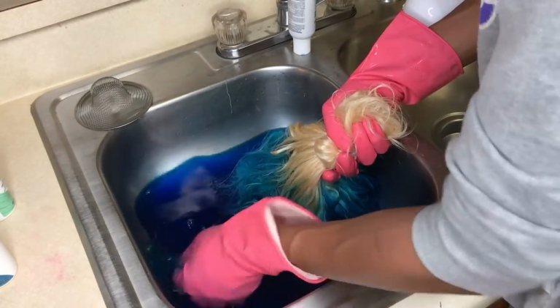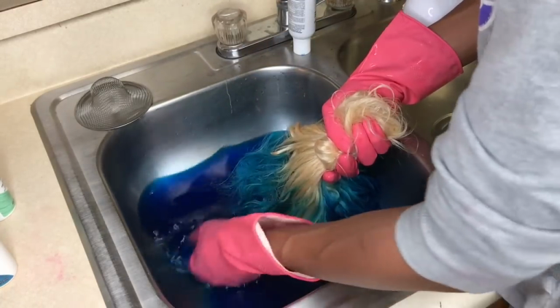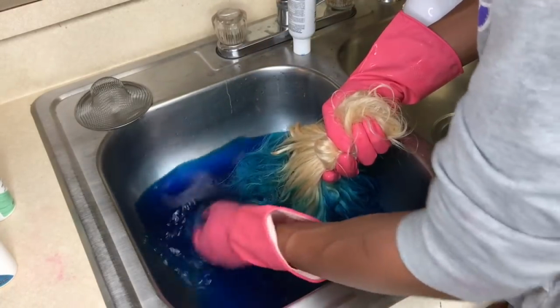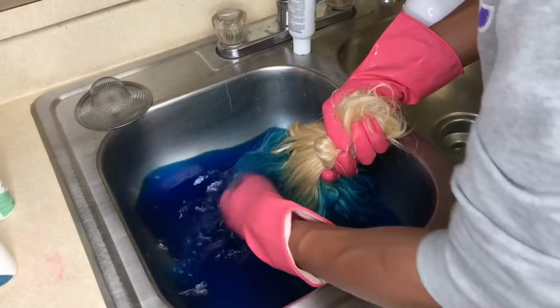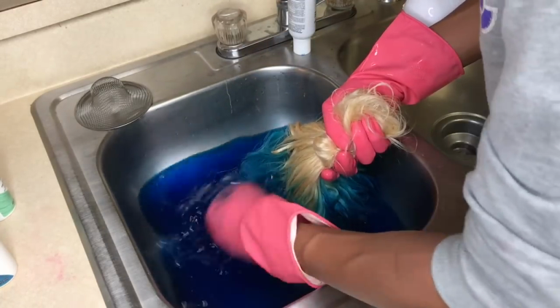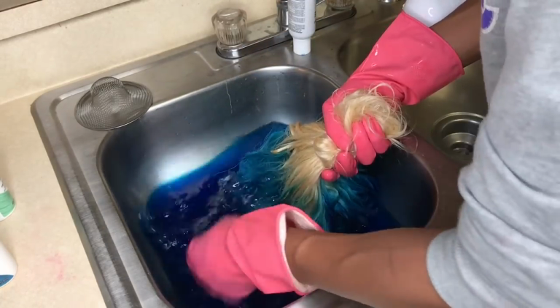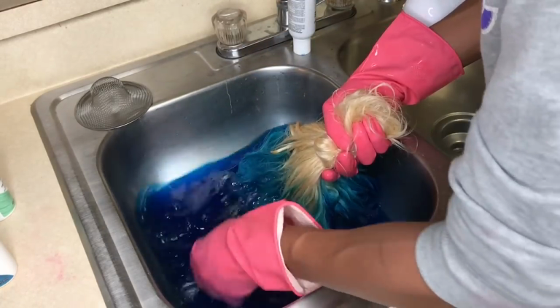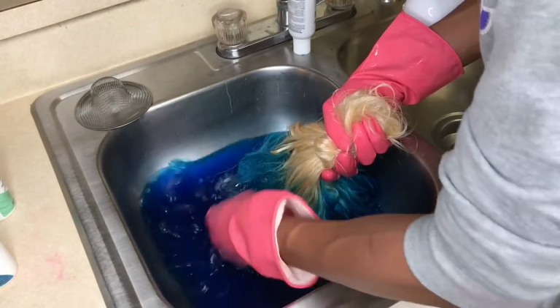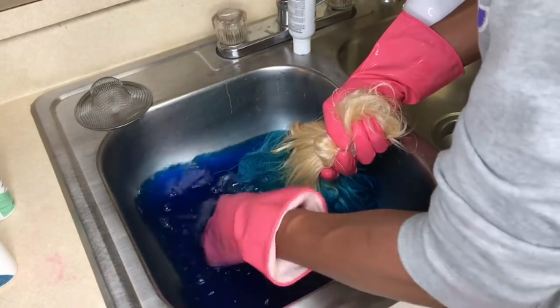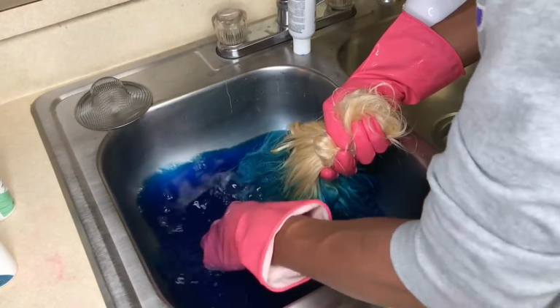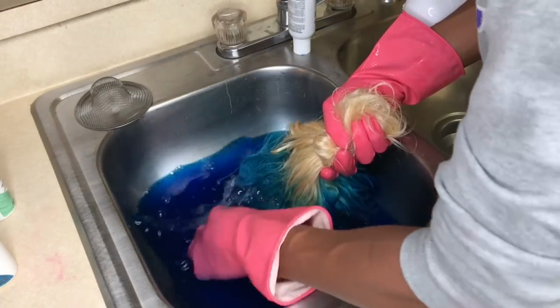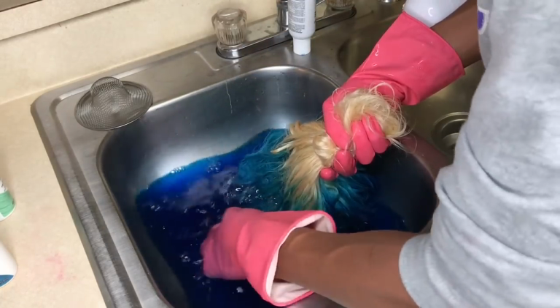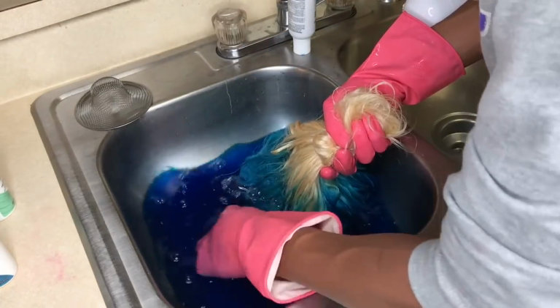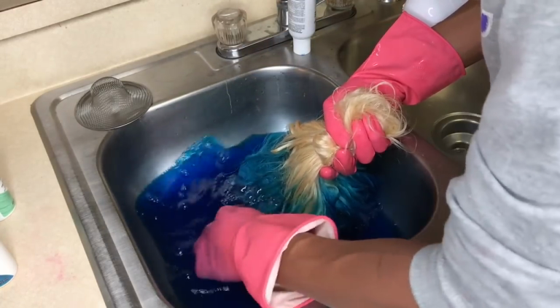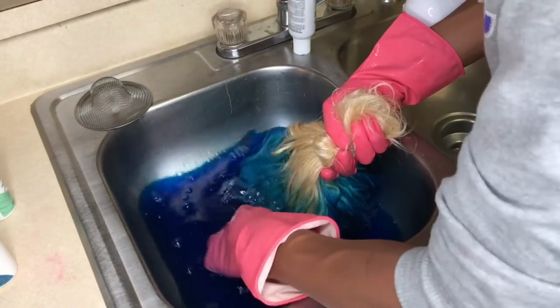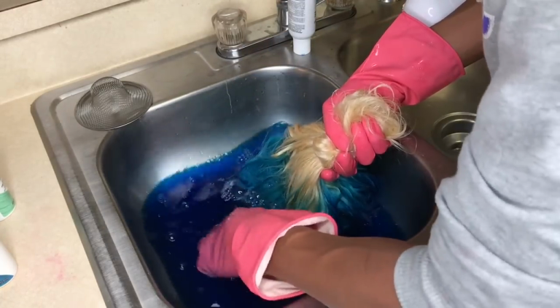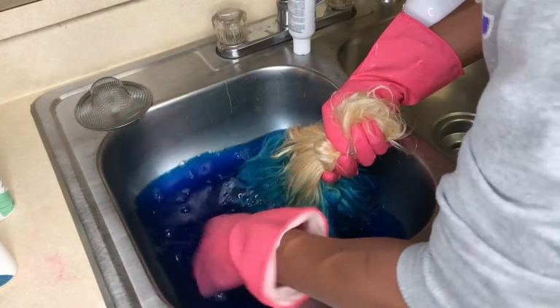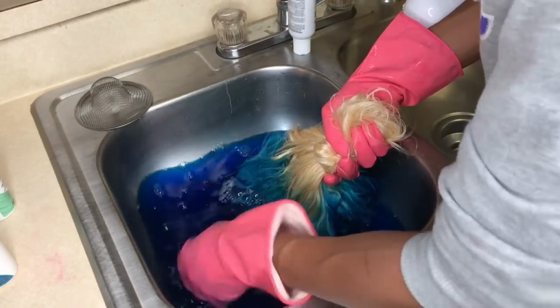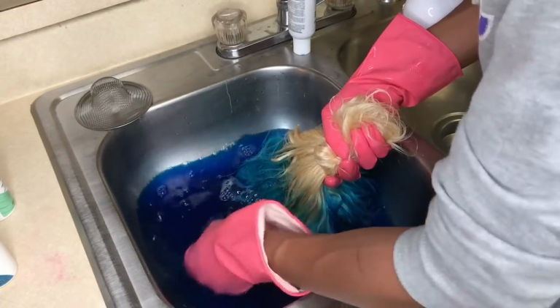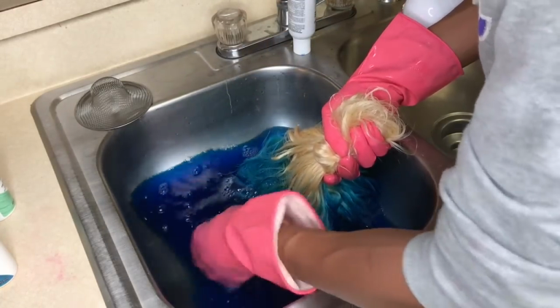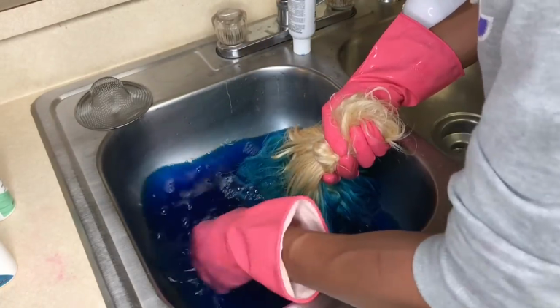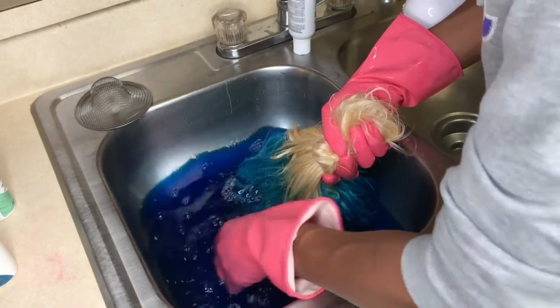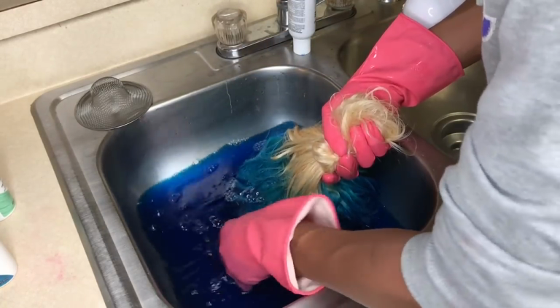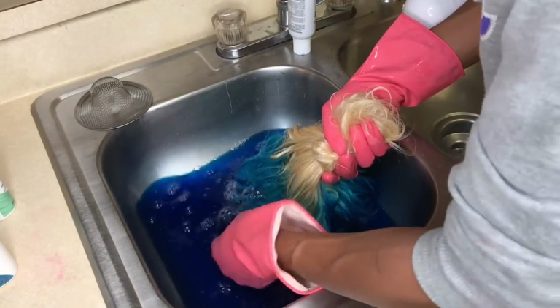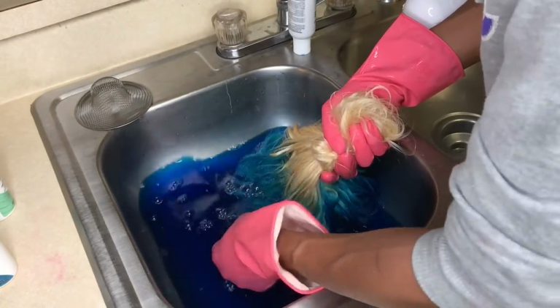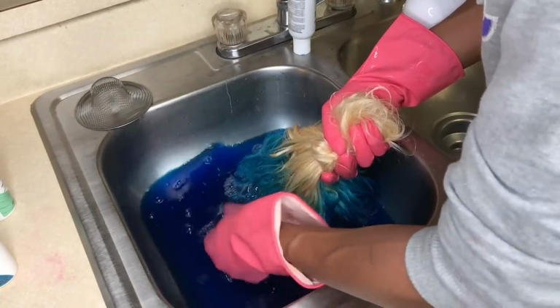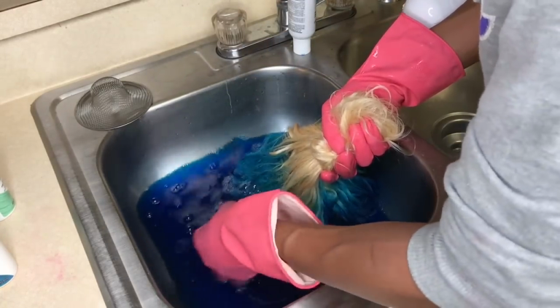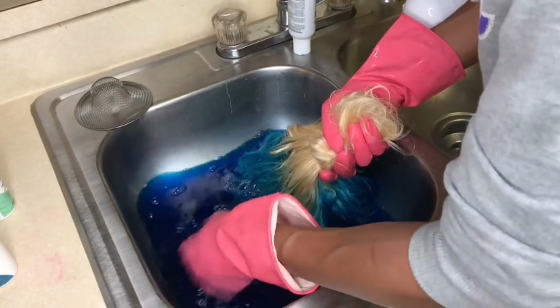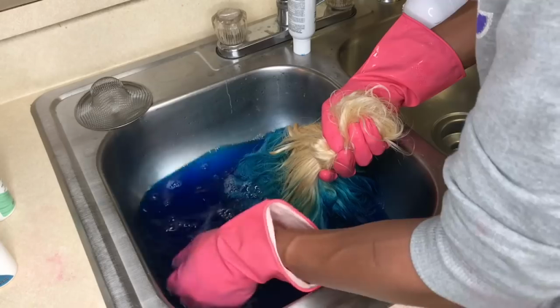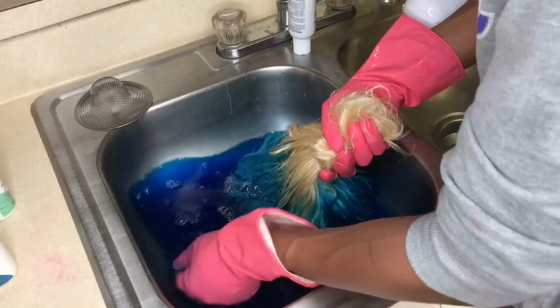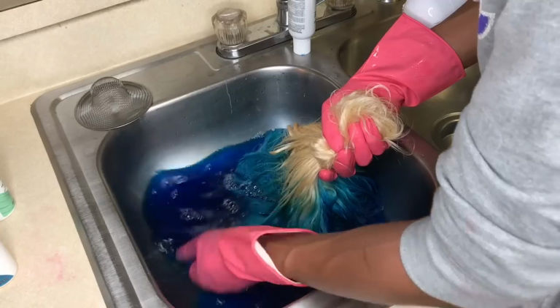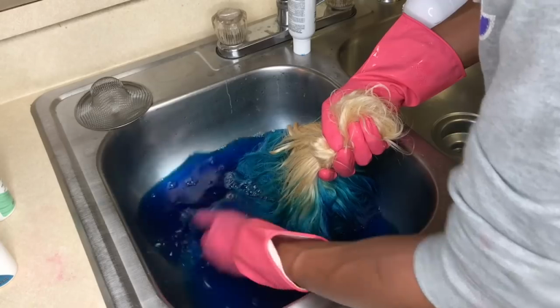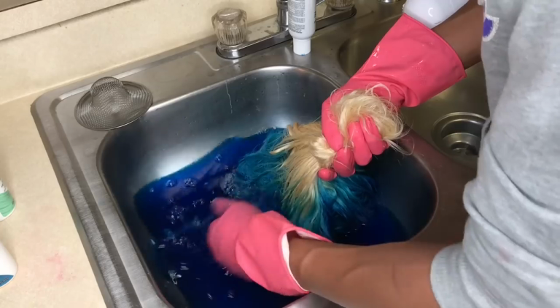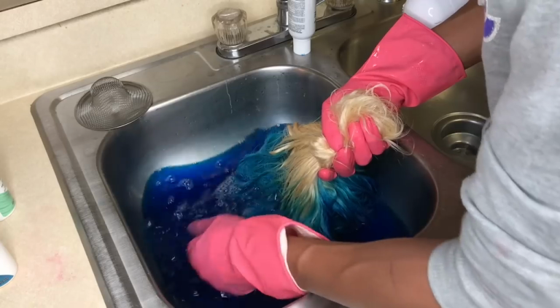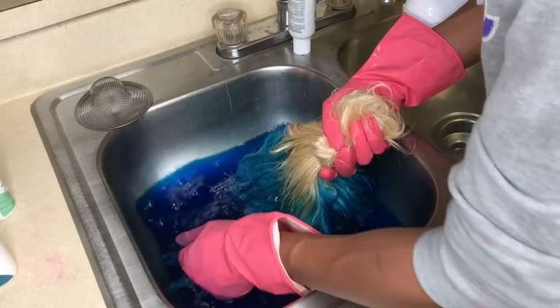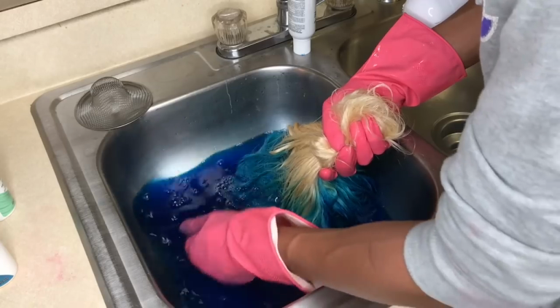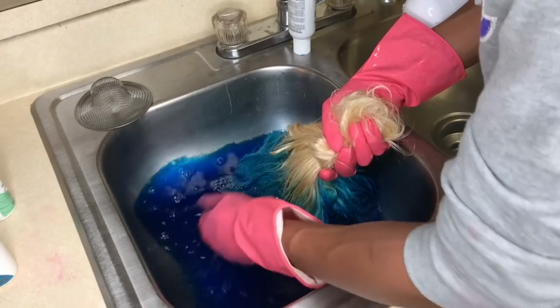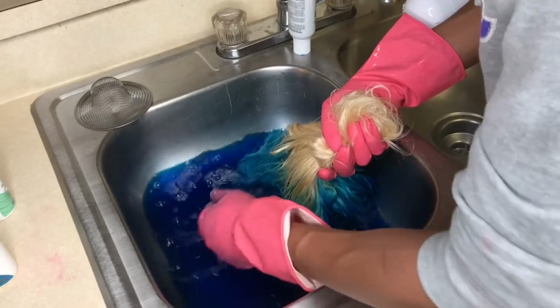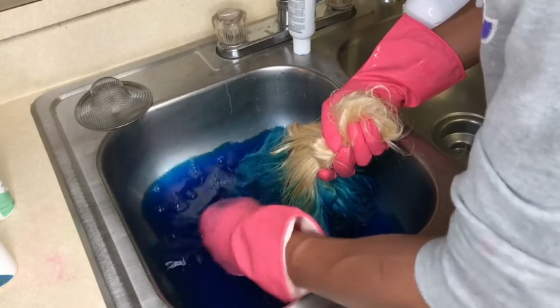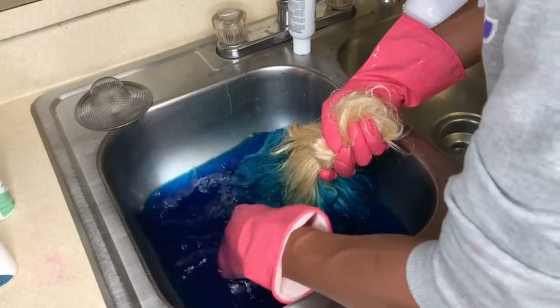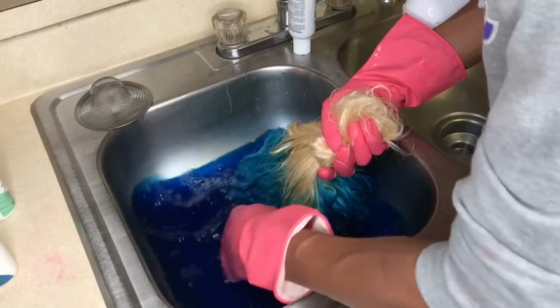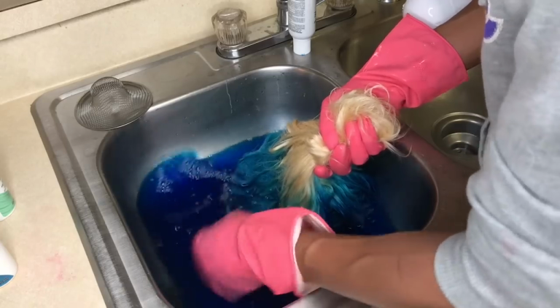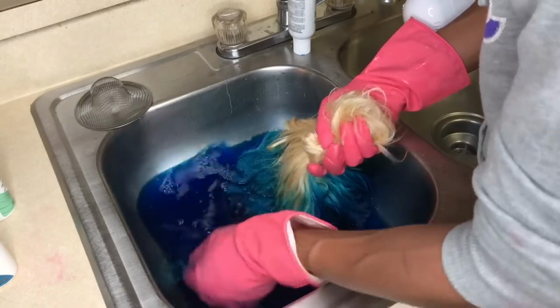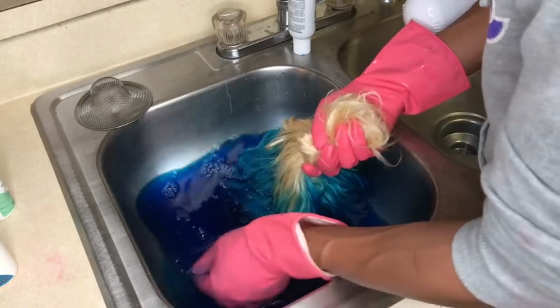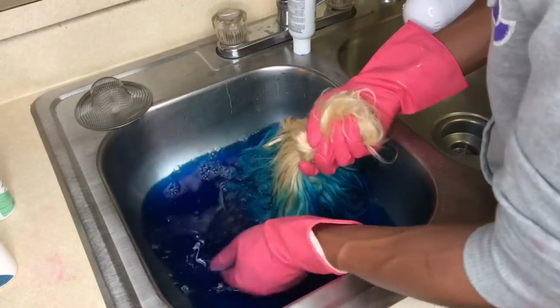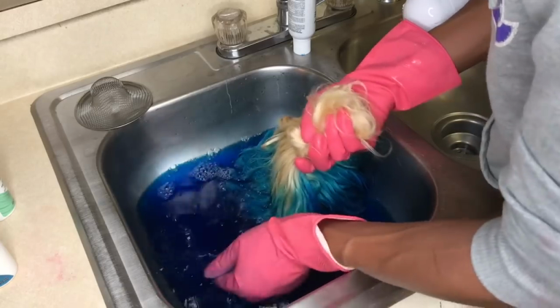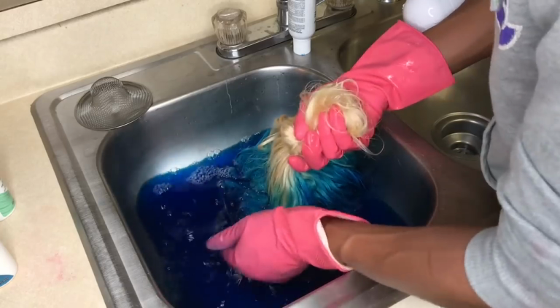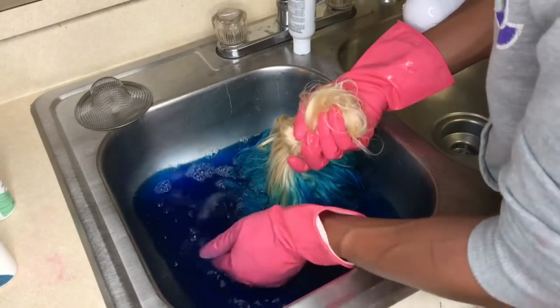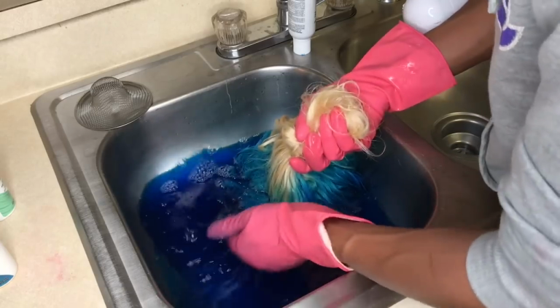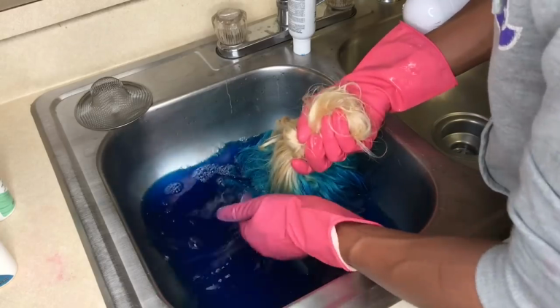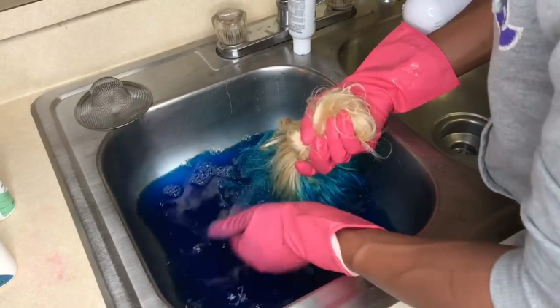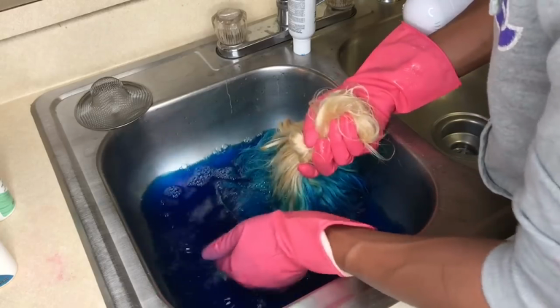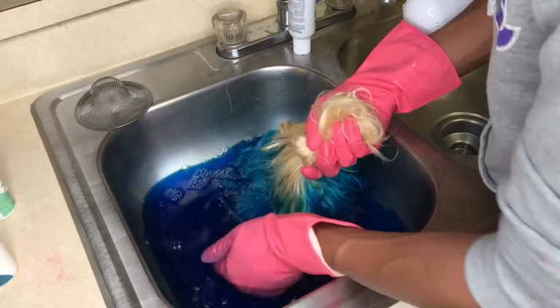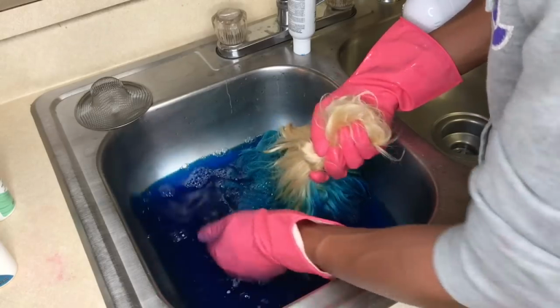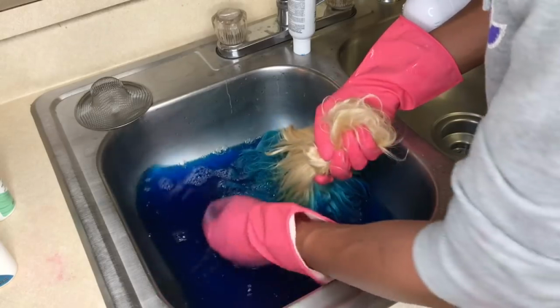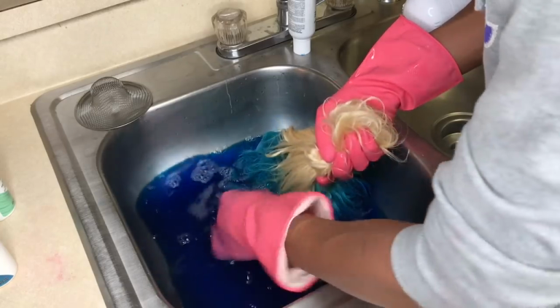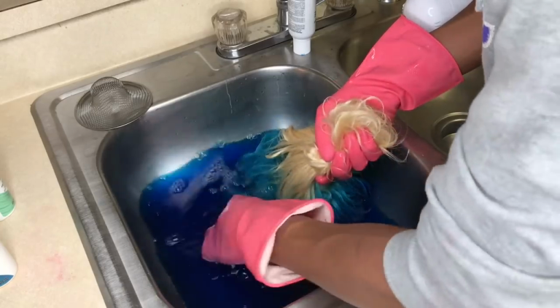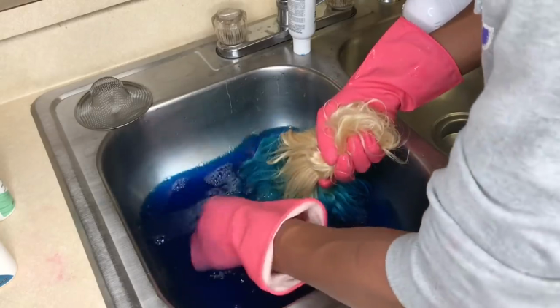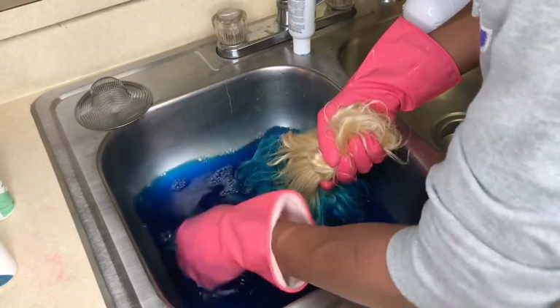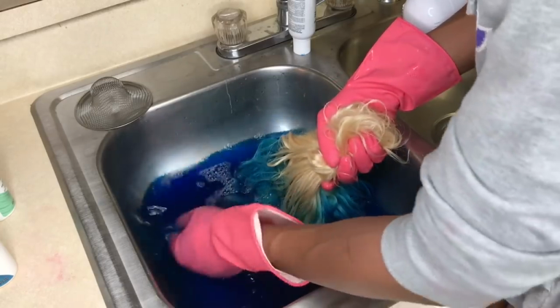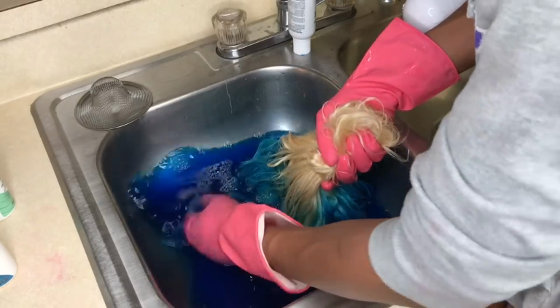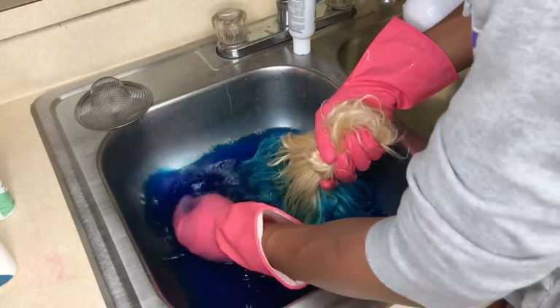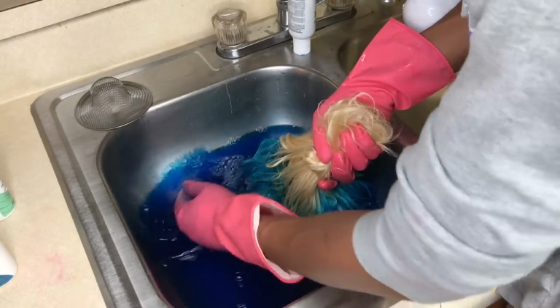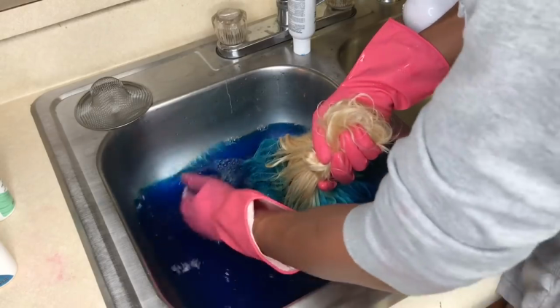You want to do it as many times as you want for that color to be as vibrant as possible.